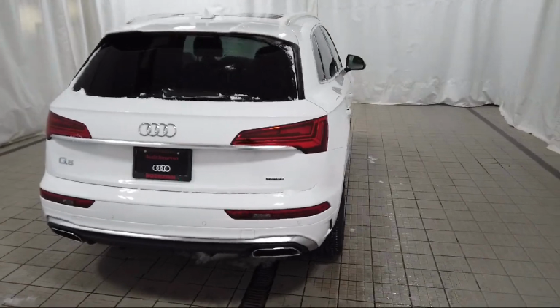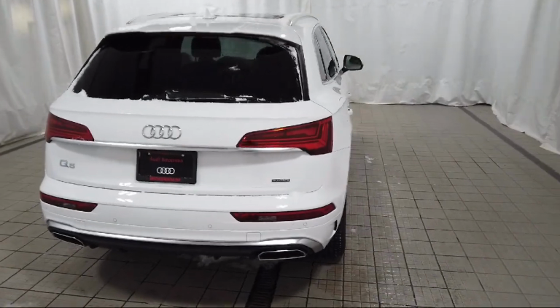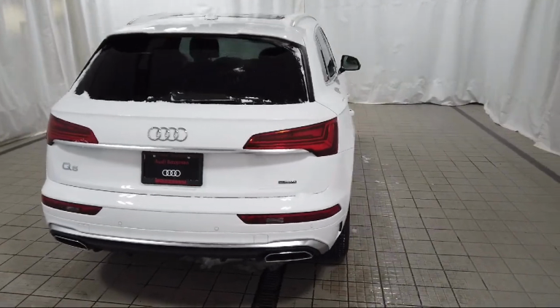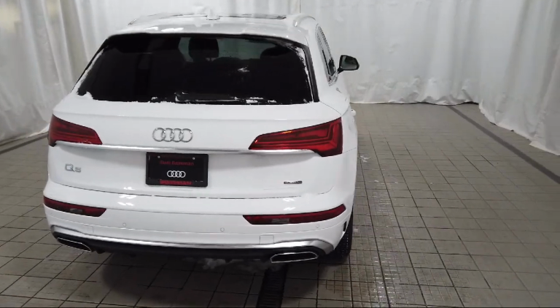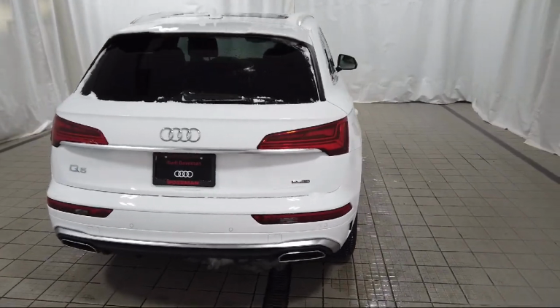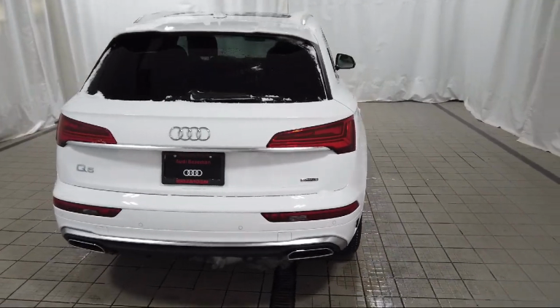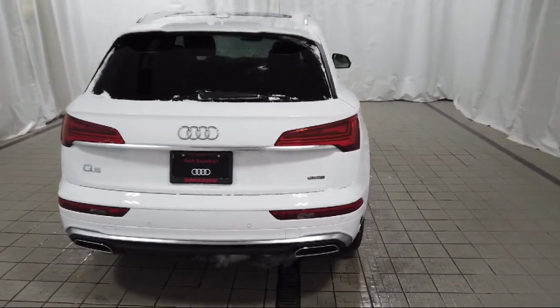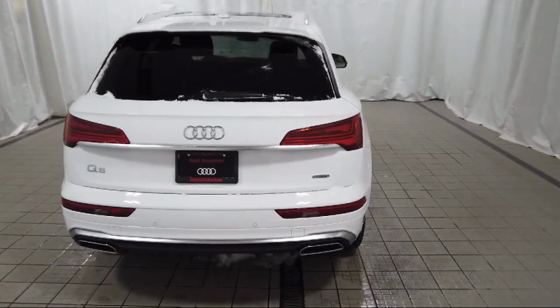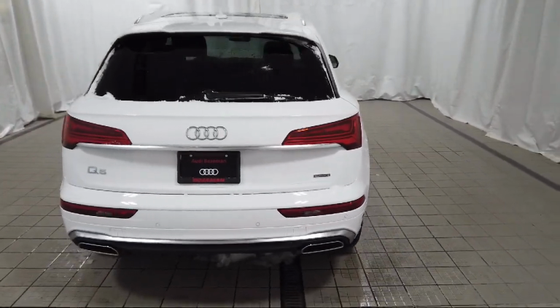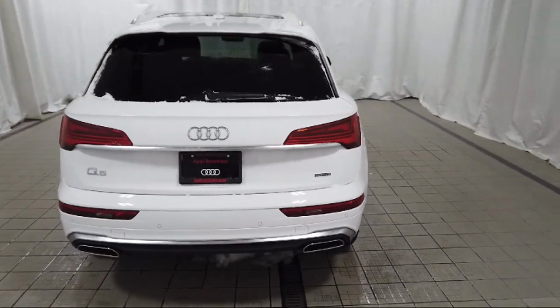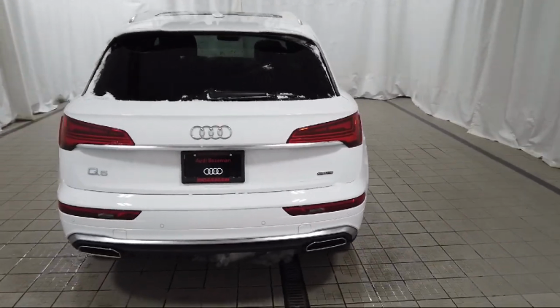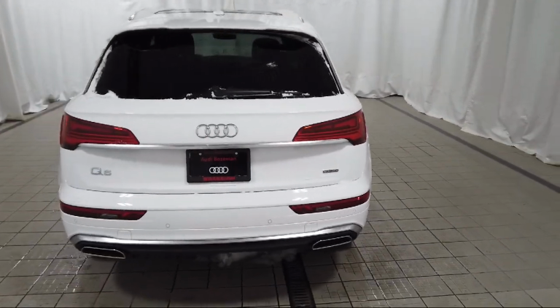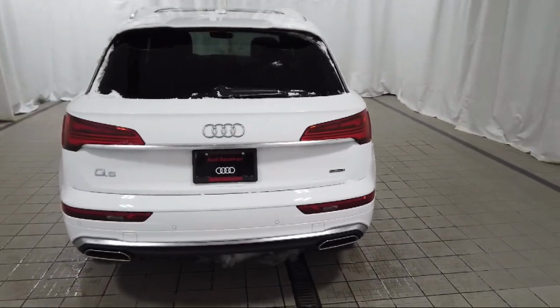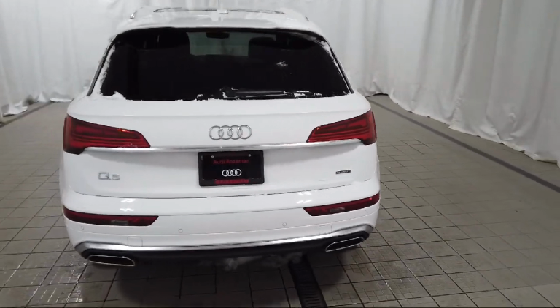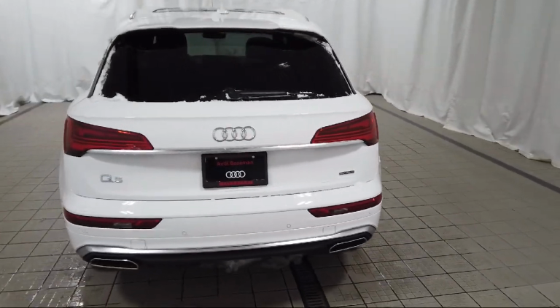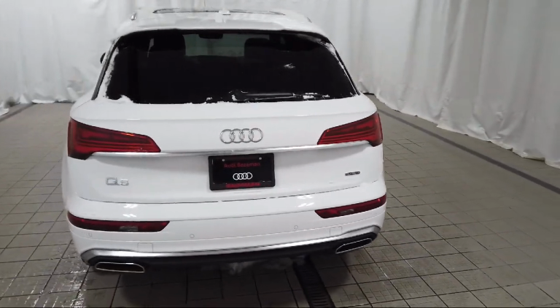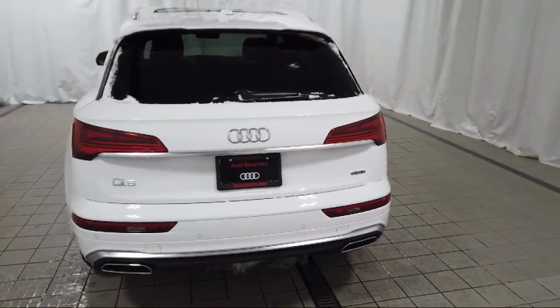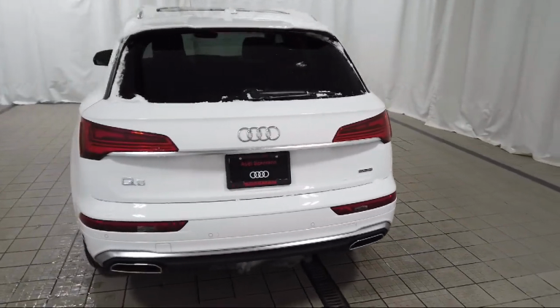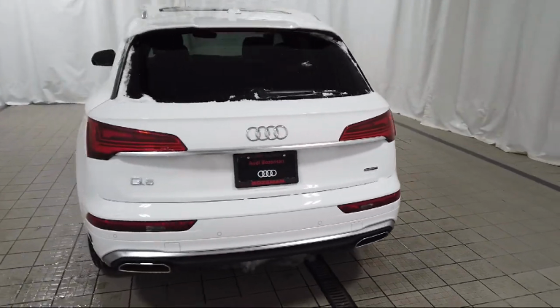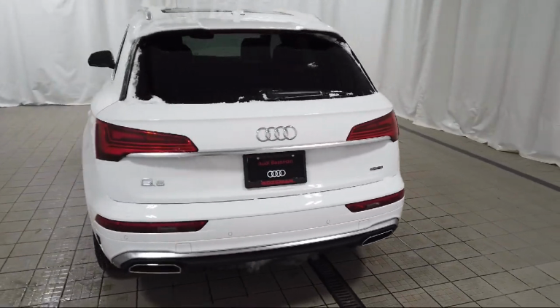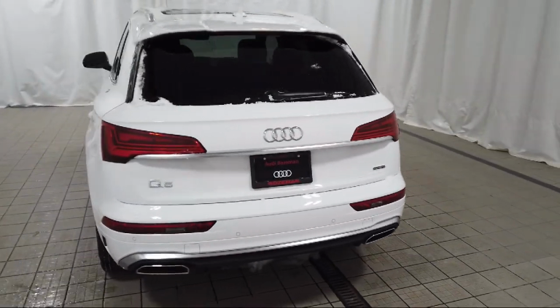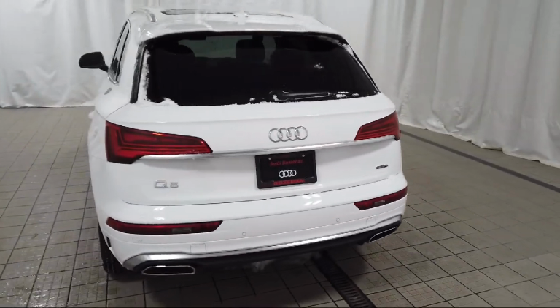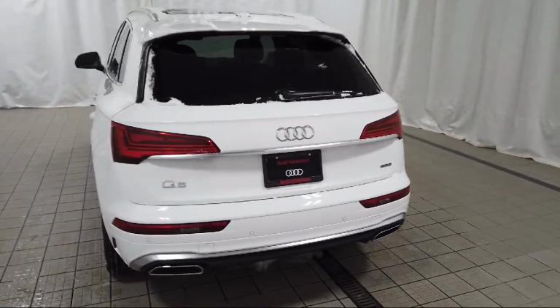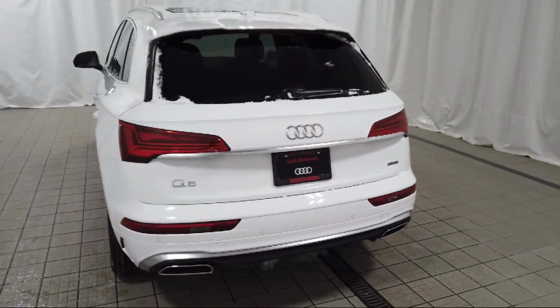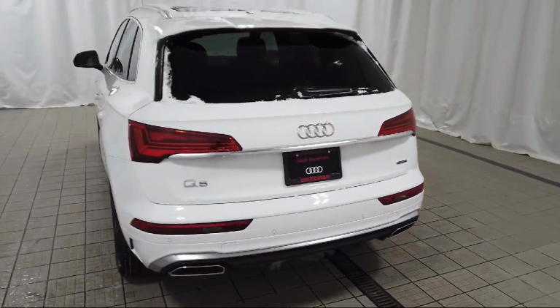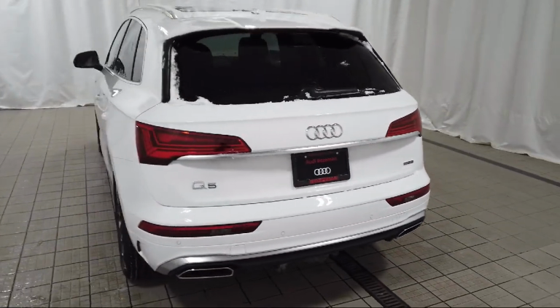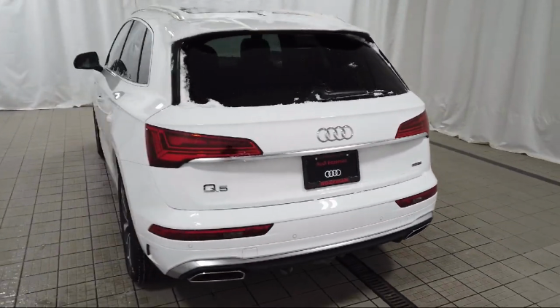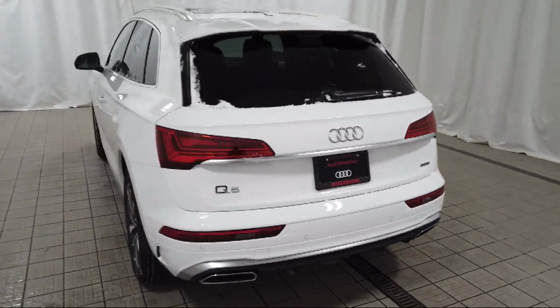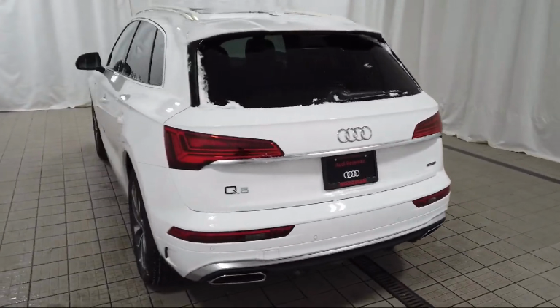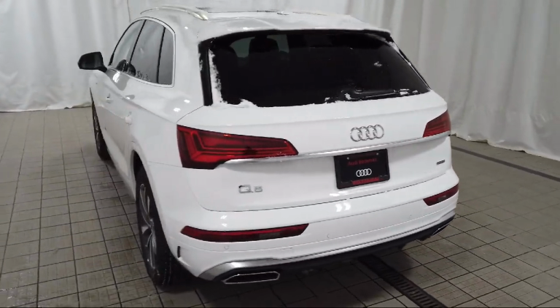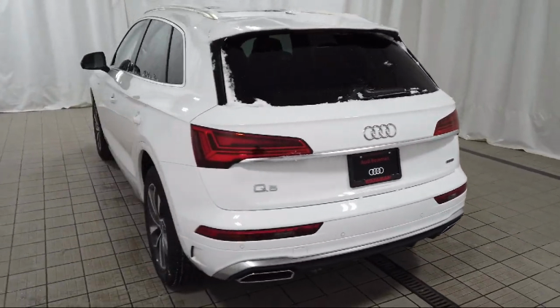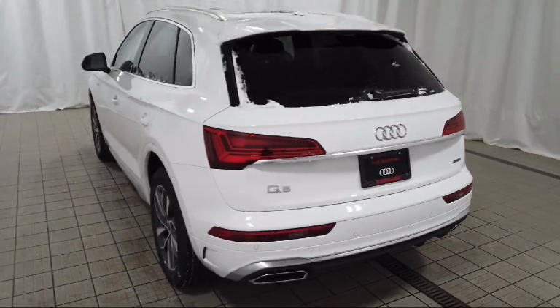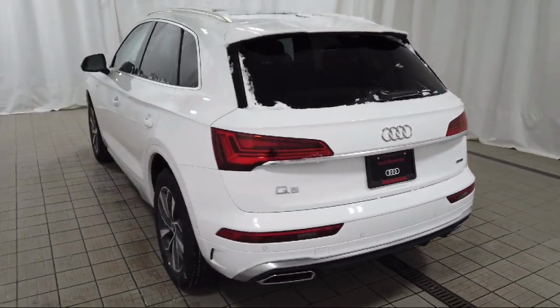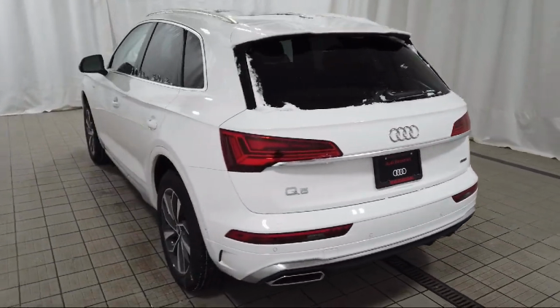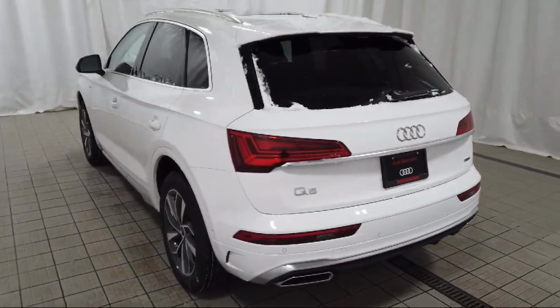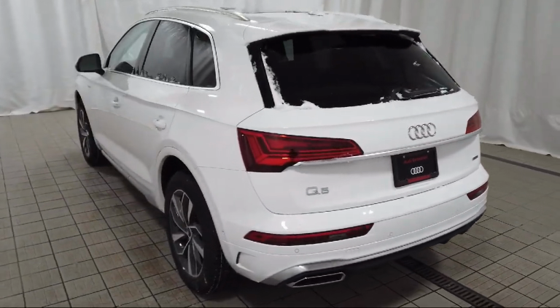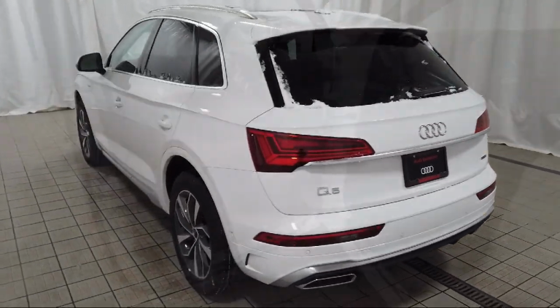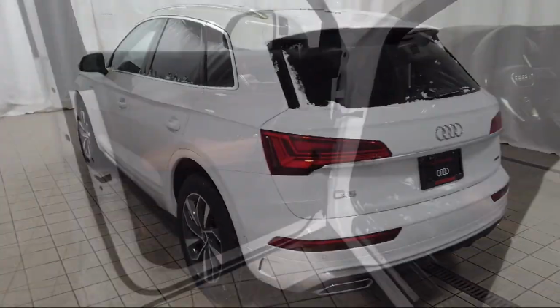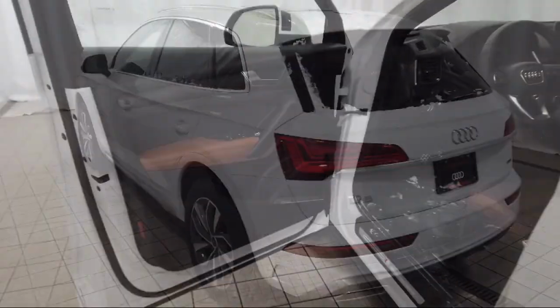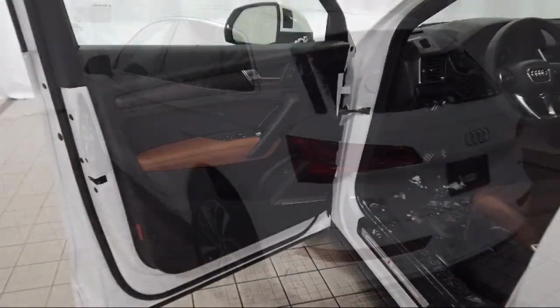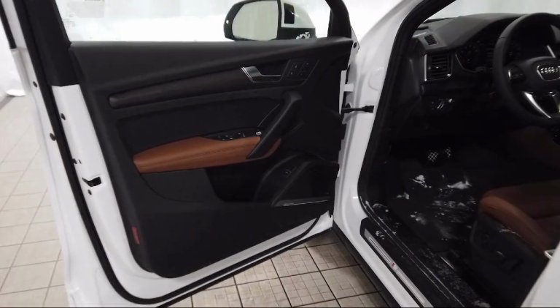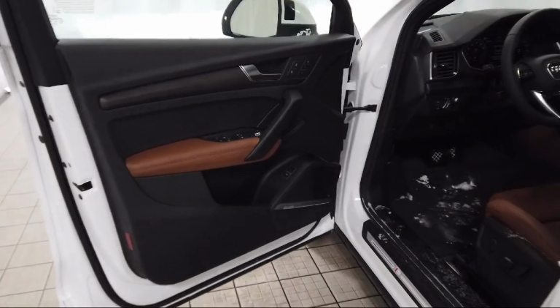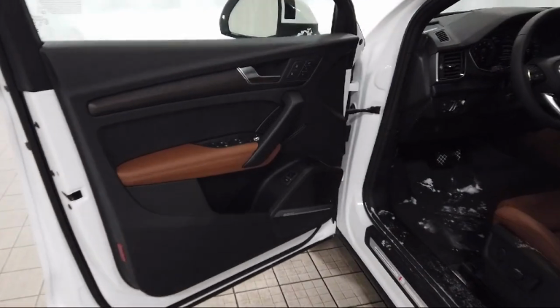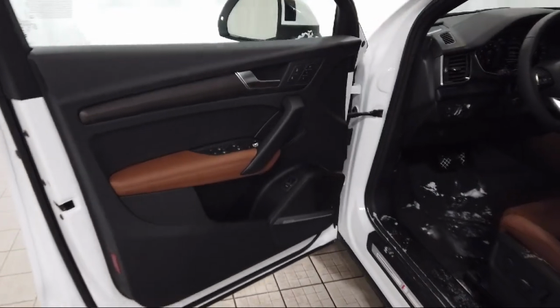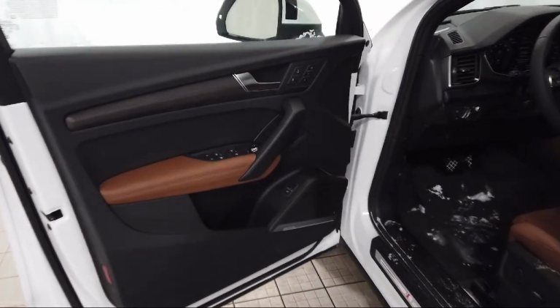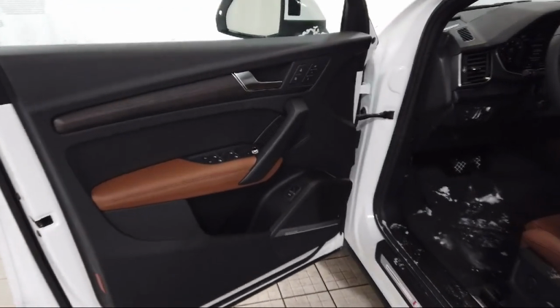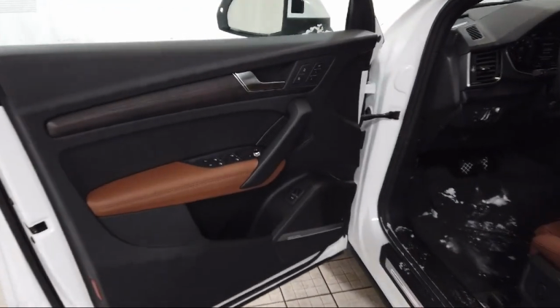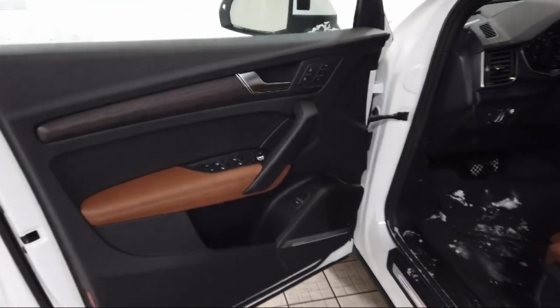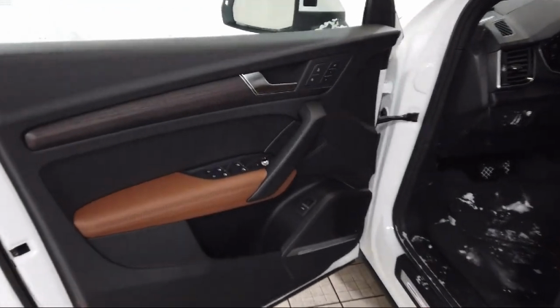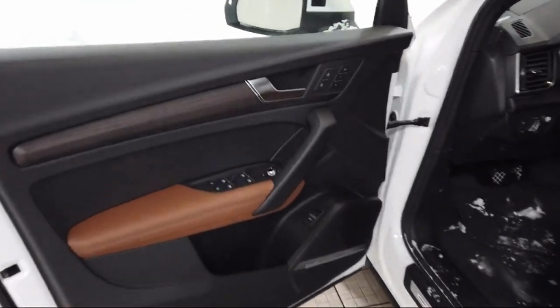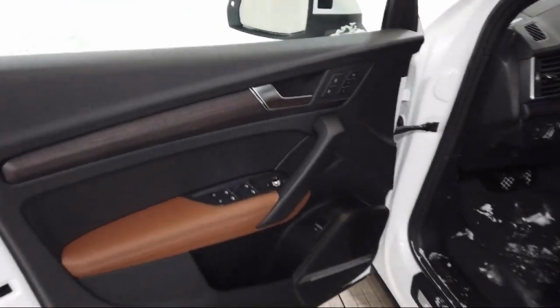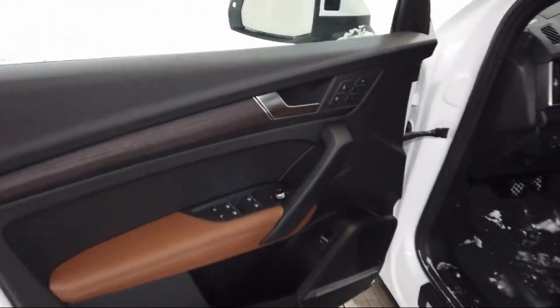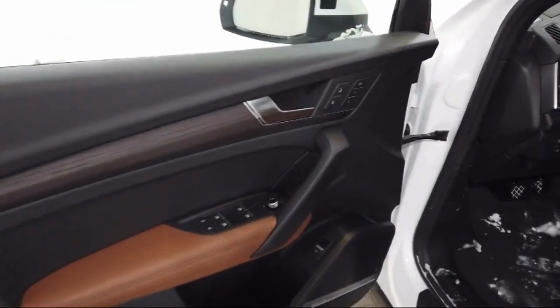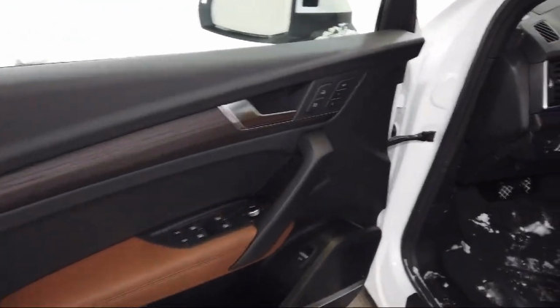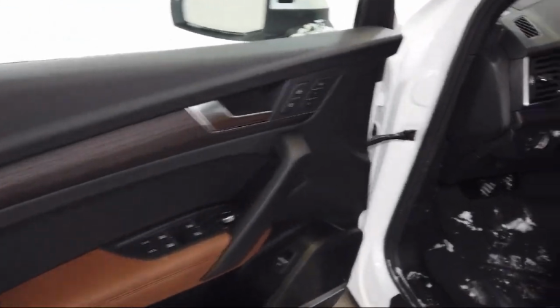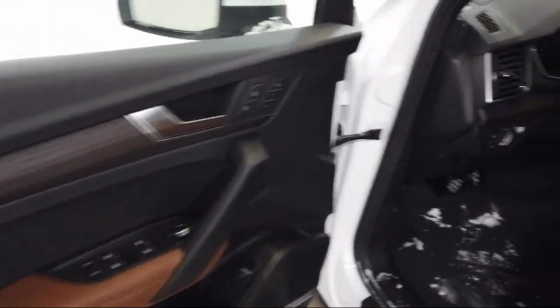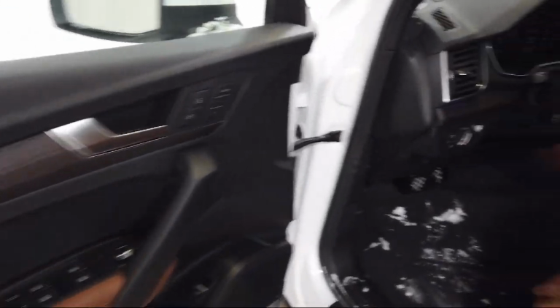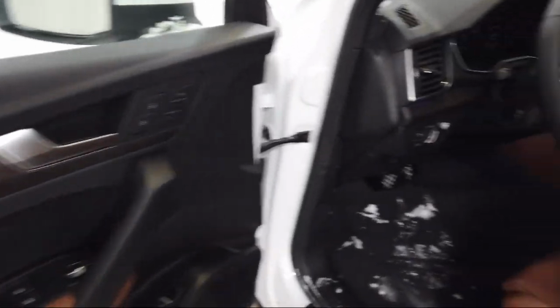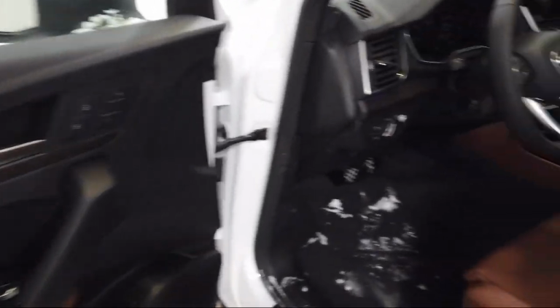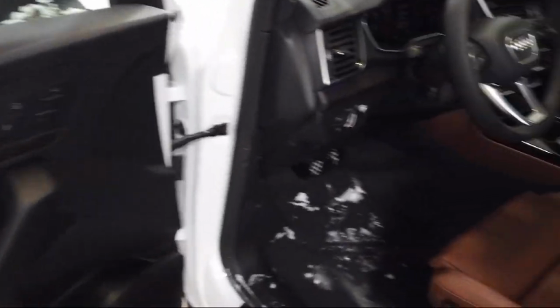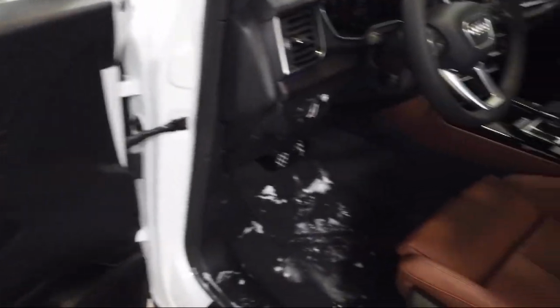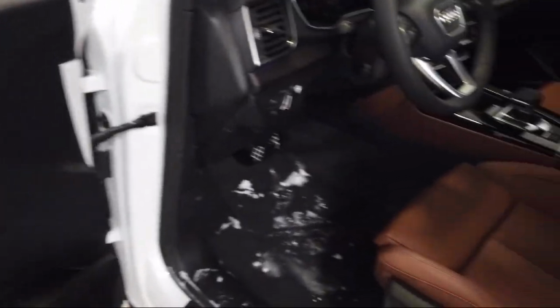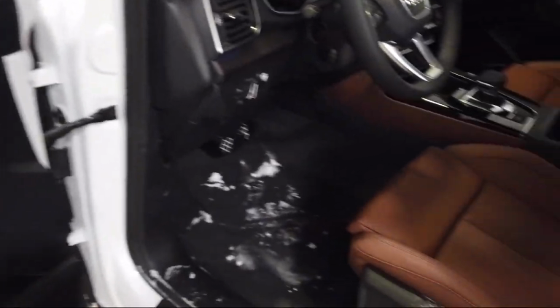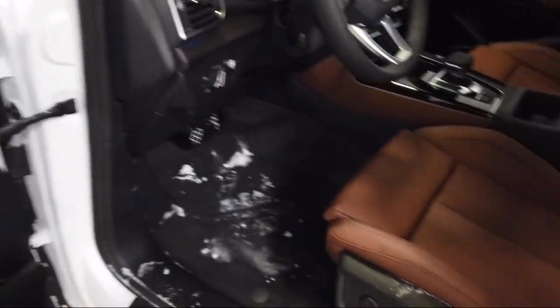Additional features include a rear view camera, wood dashboard insert, keyless entry, Audi sound system, and rain-sensitive windshield wipers.